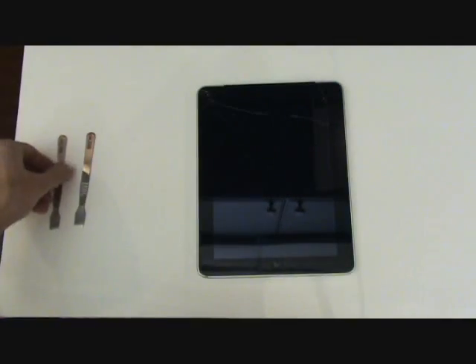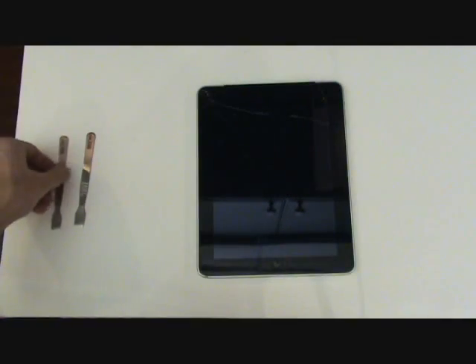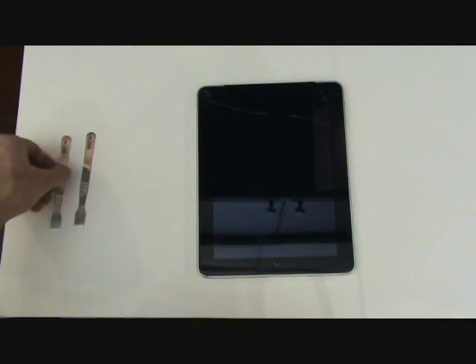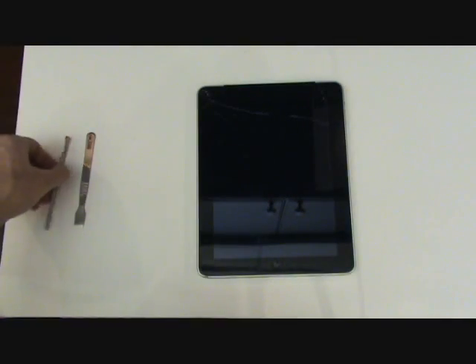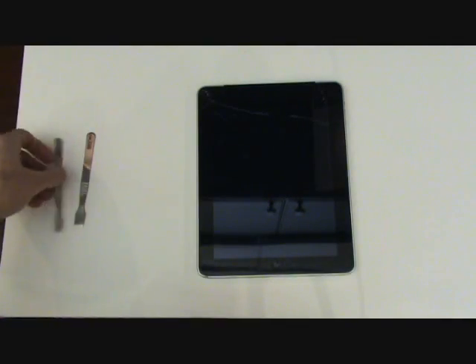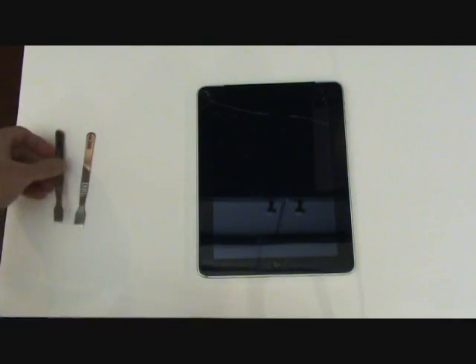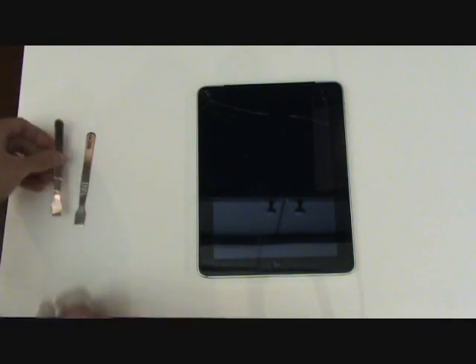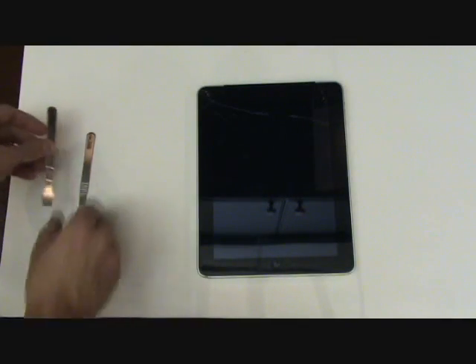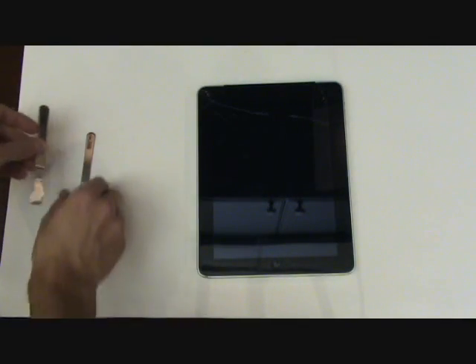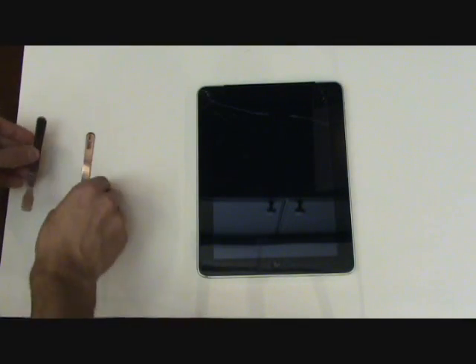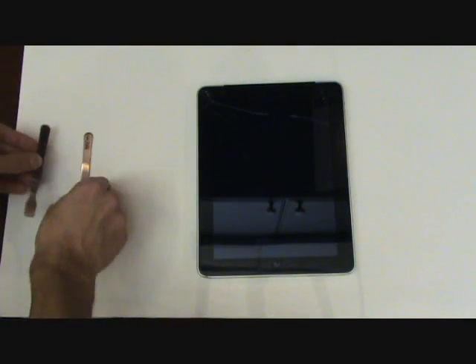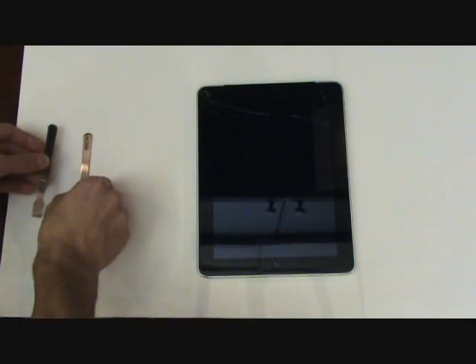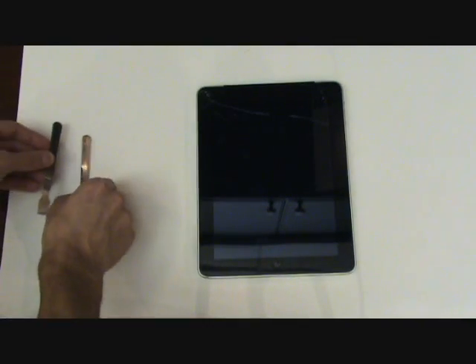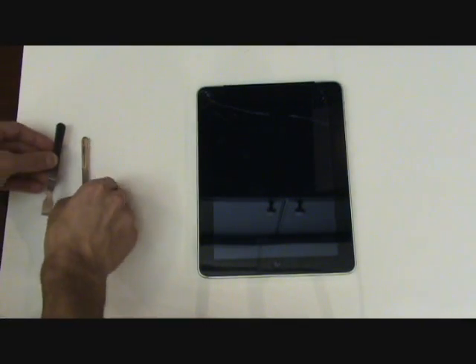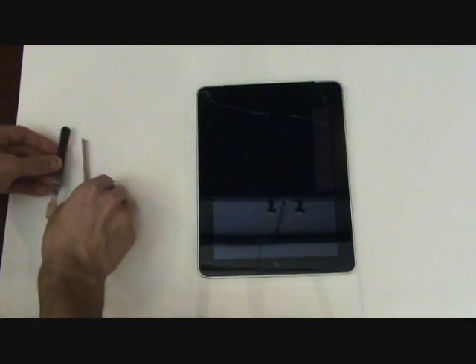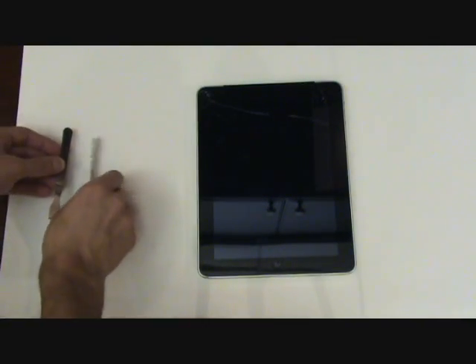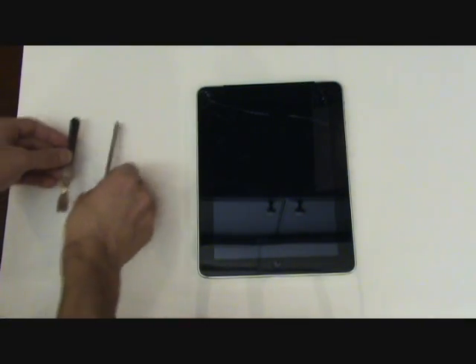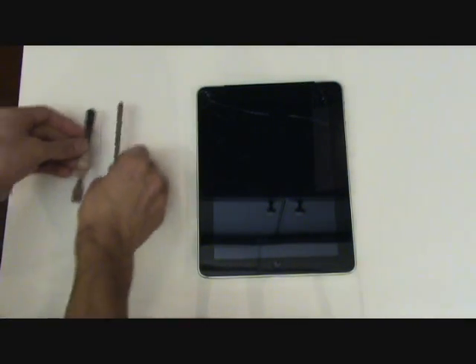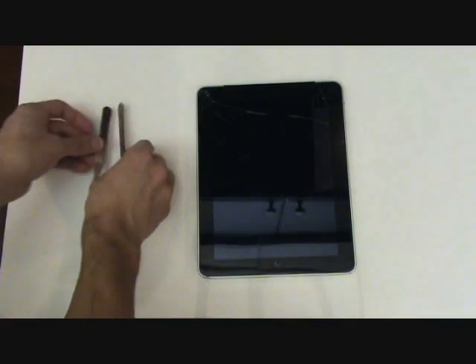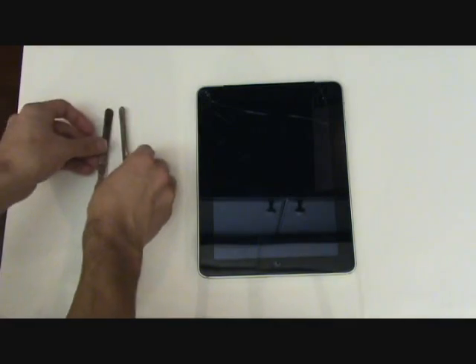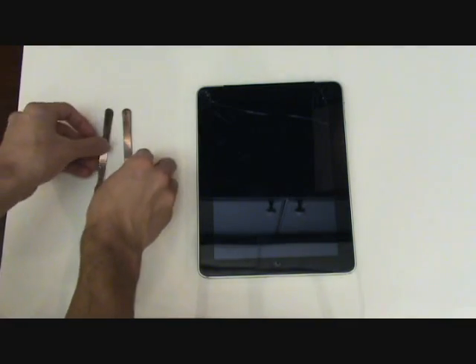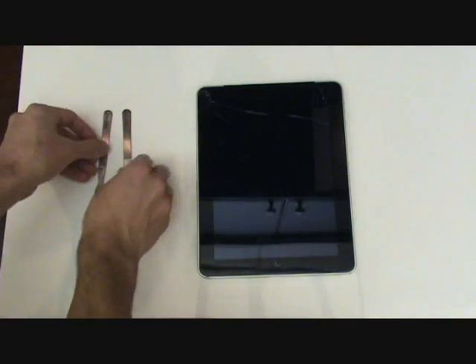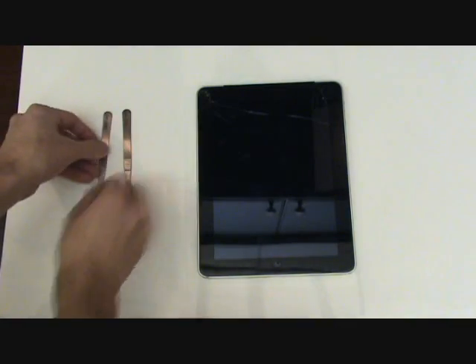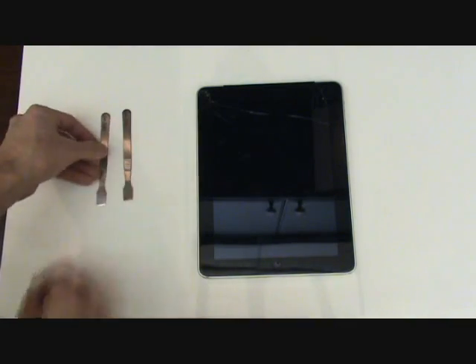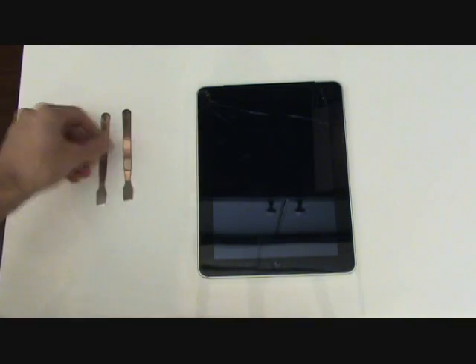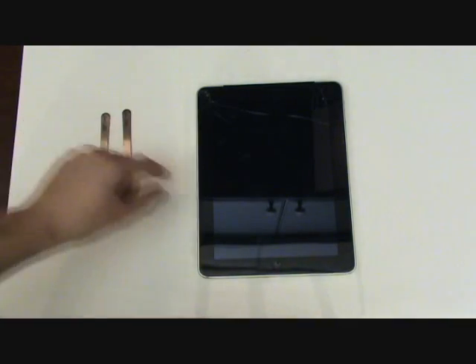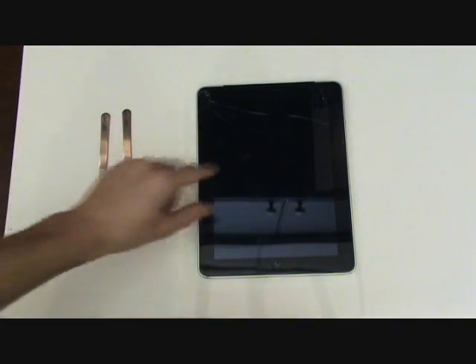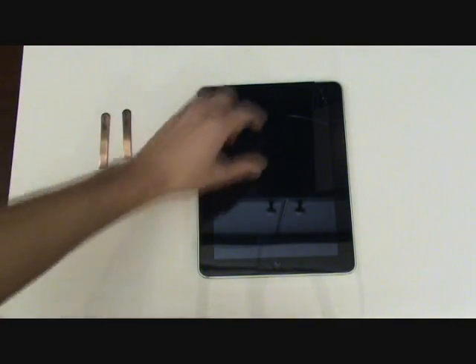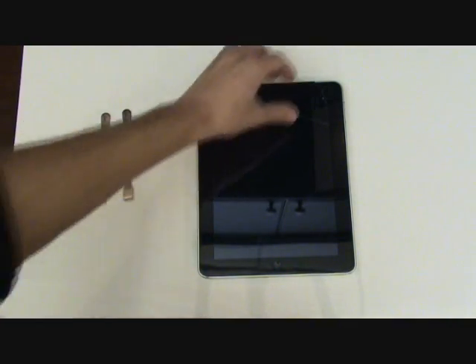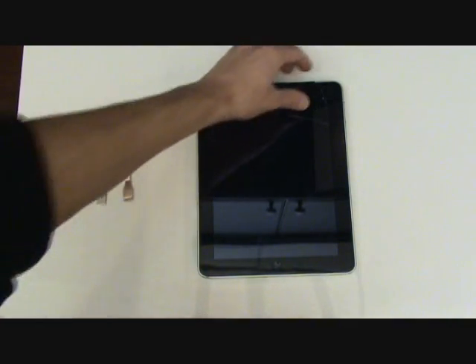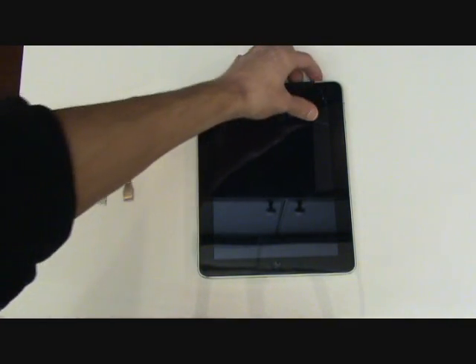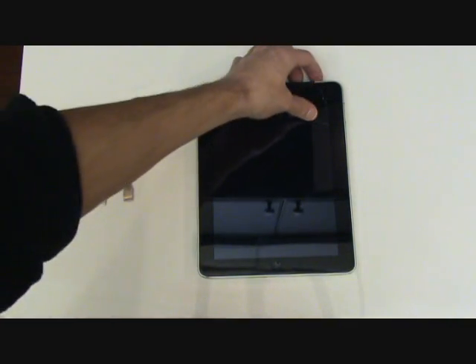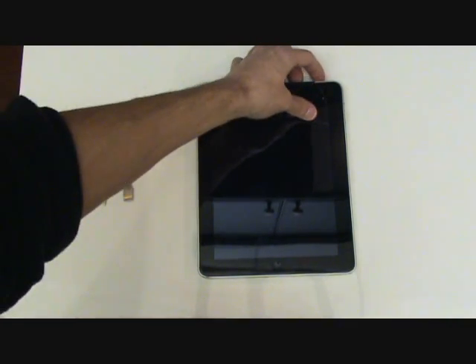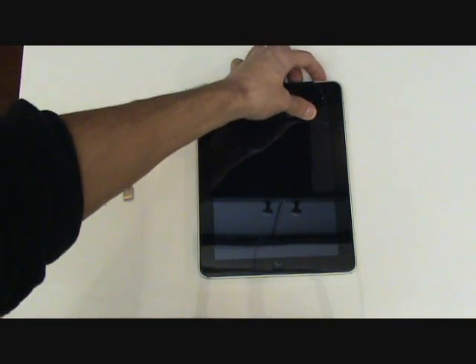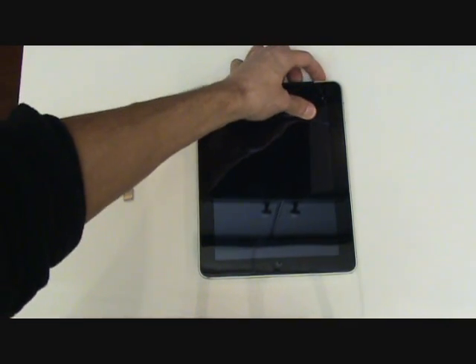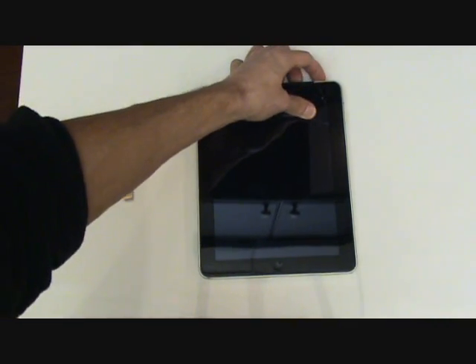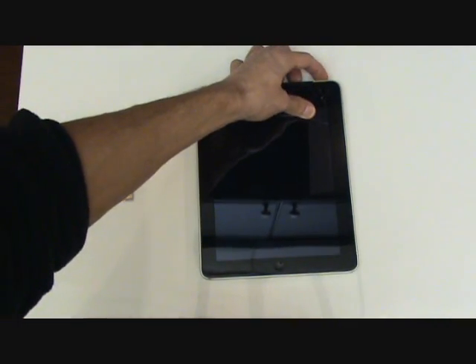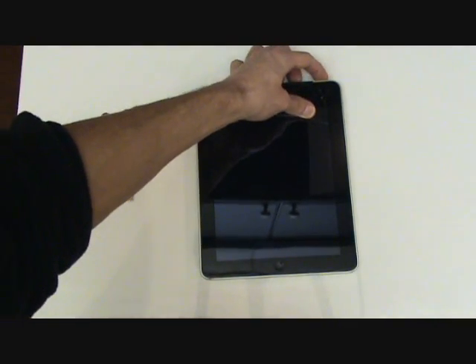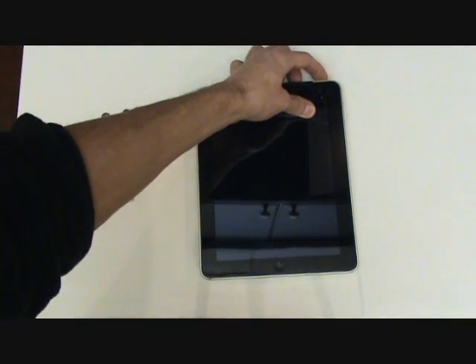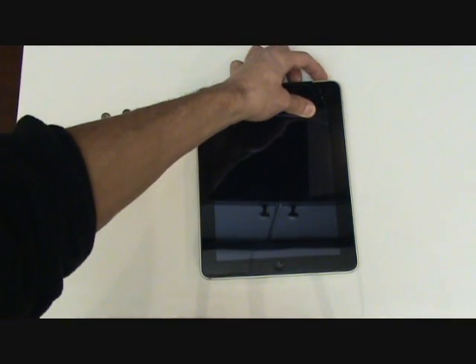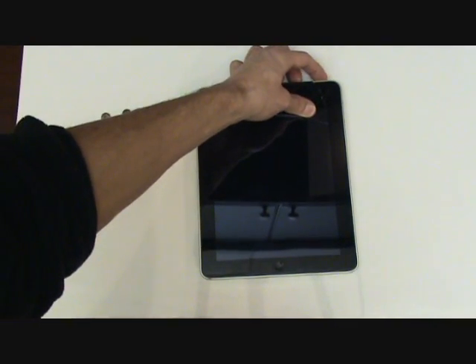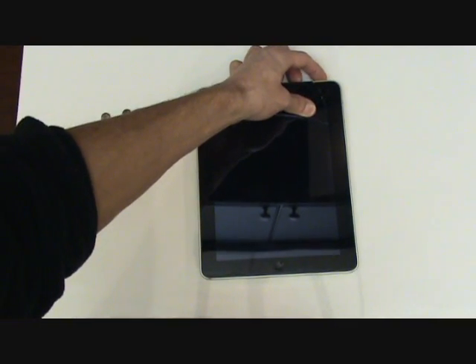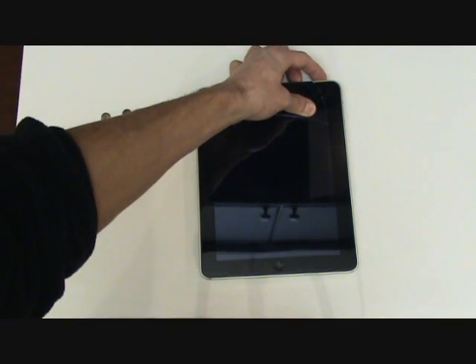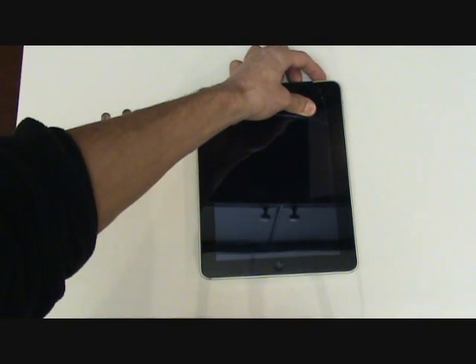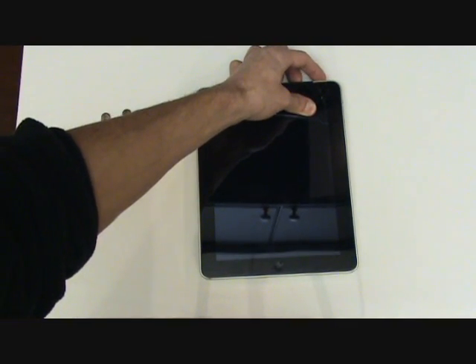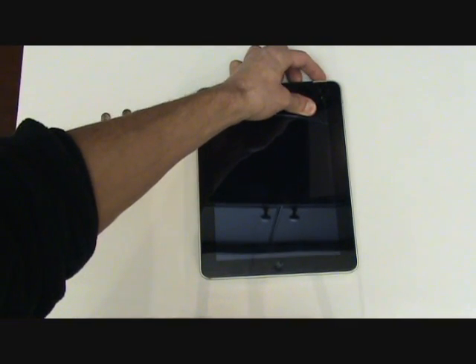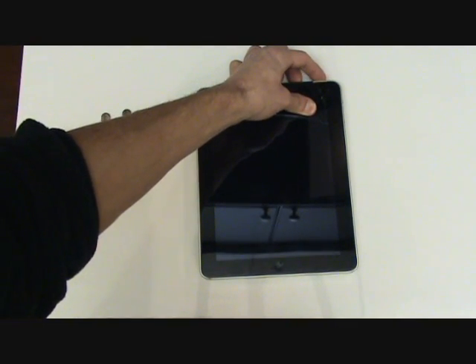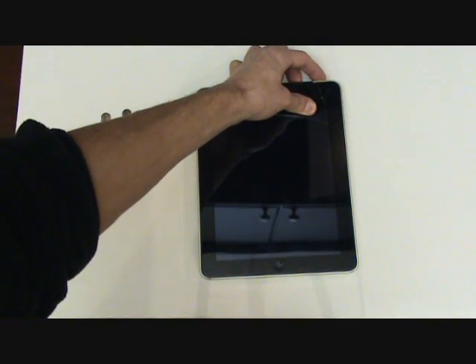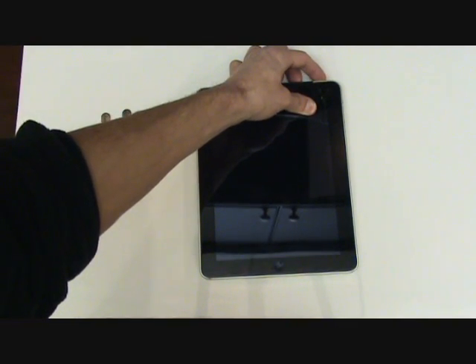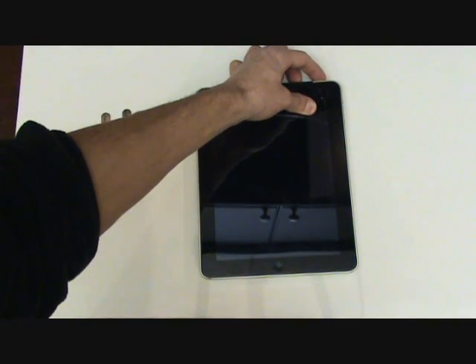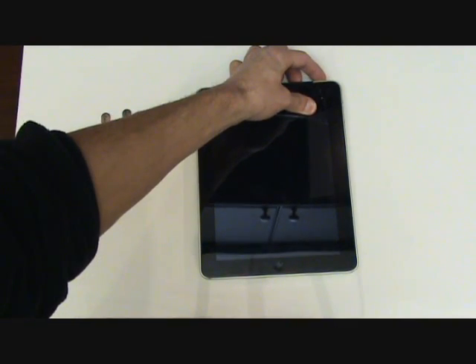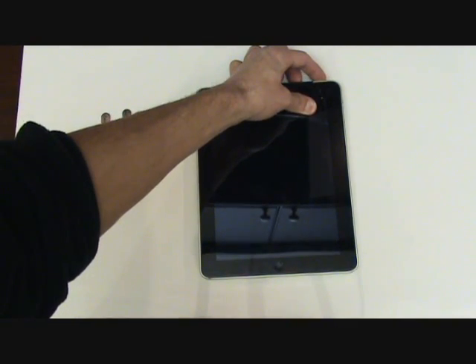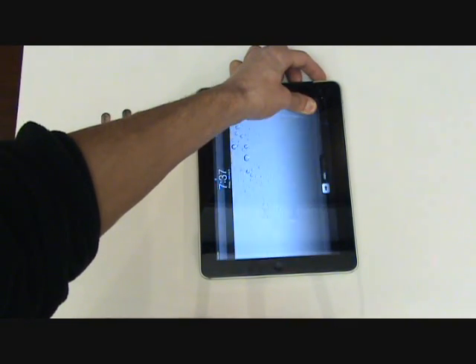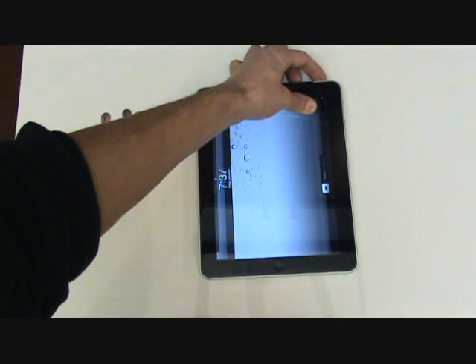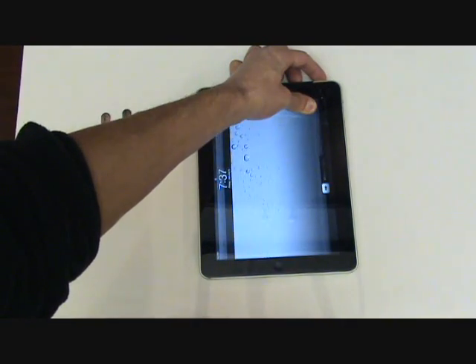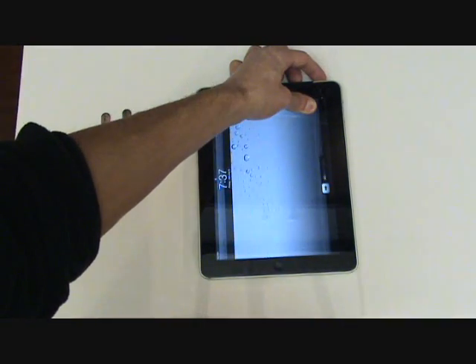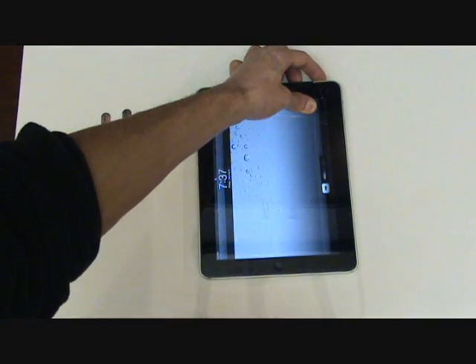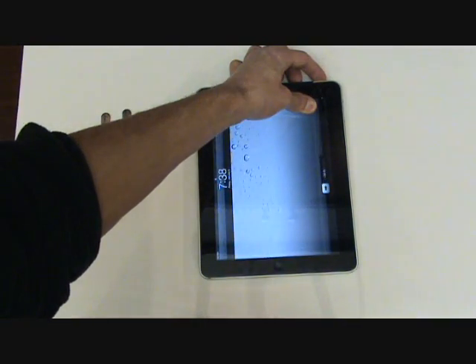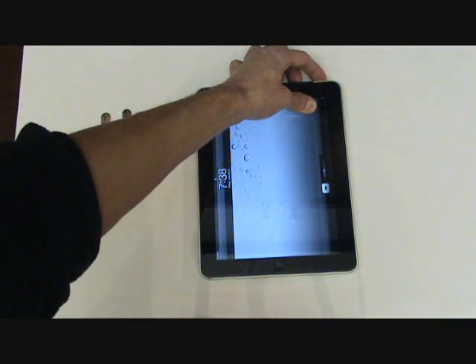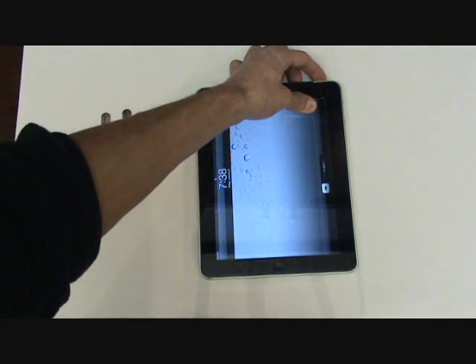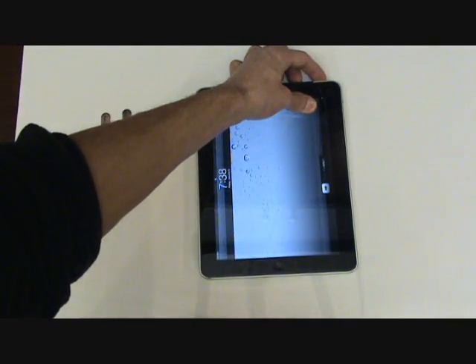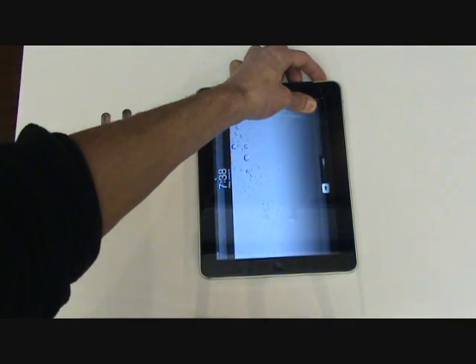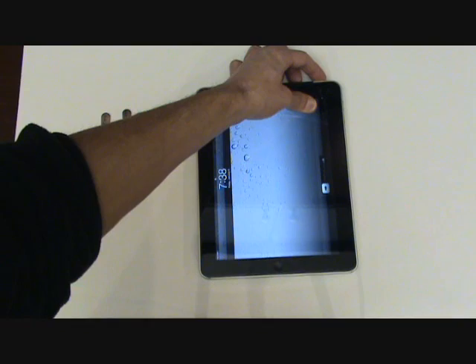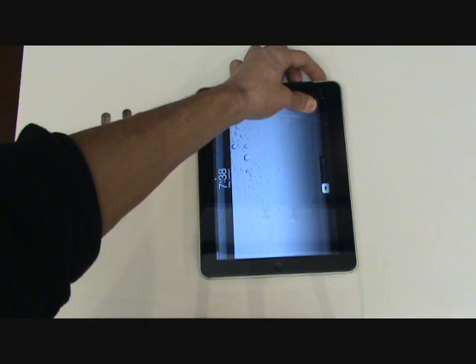At this point, we're ready to pry up the old screen, and we'll first want to make sure that the iPad is turned off.